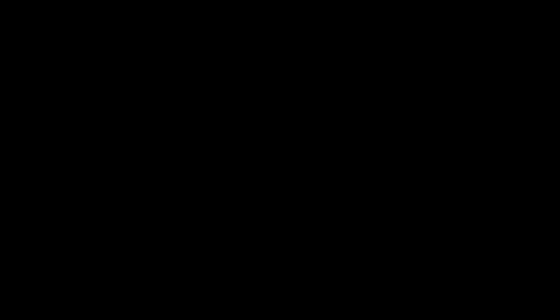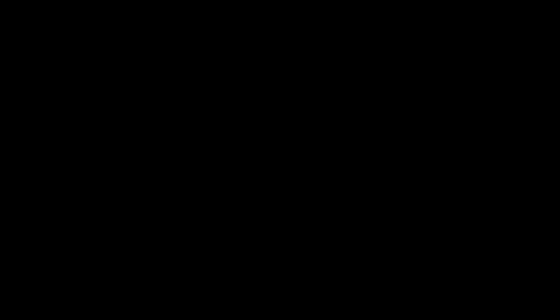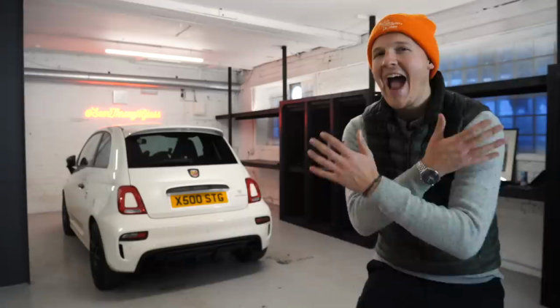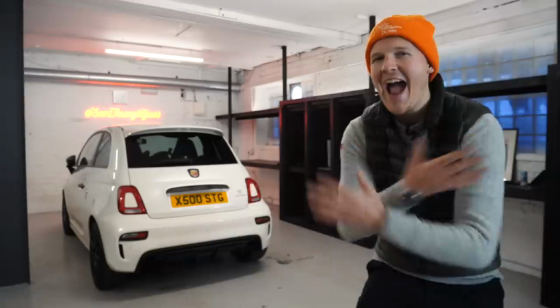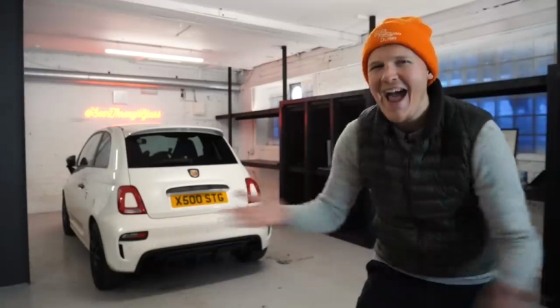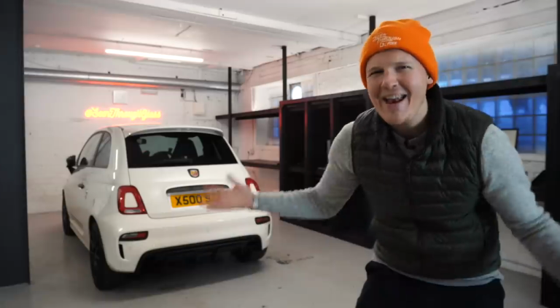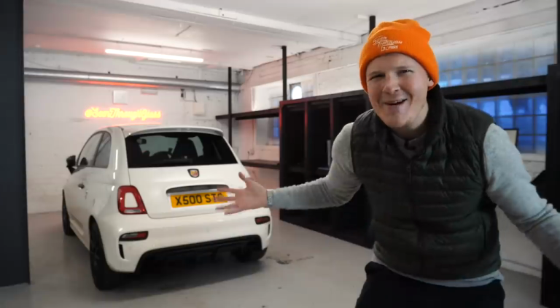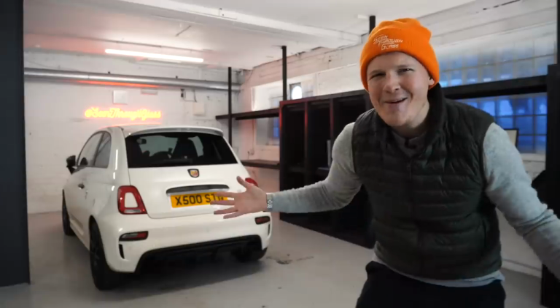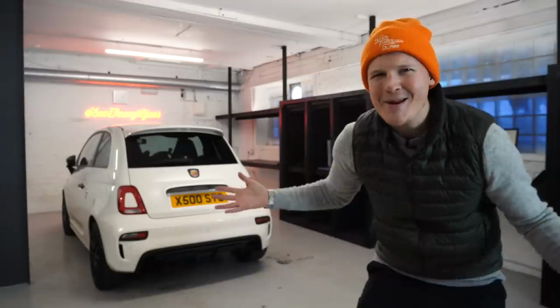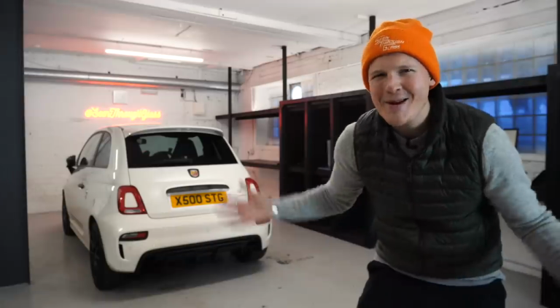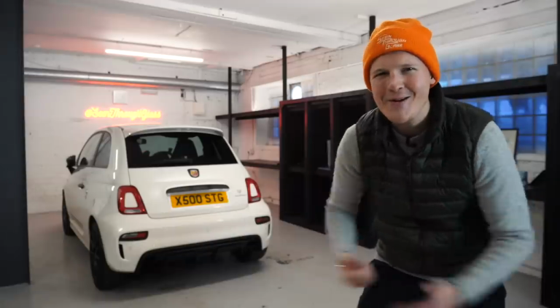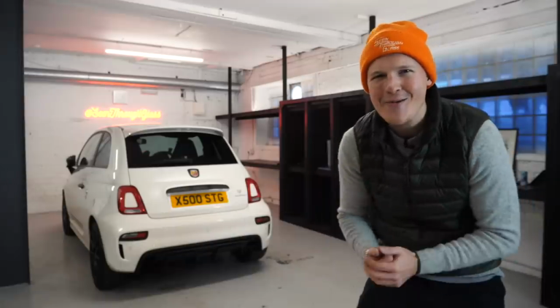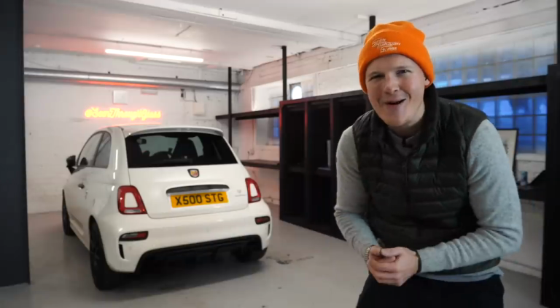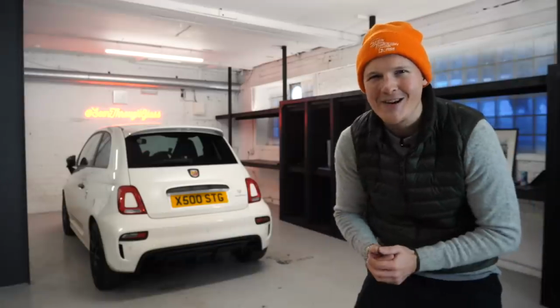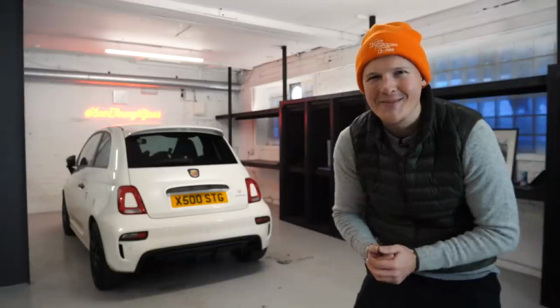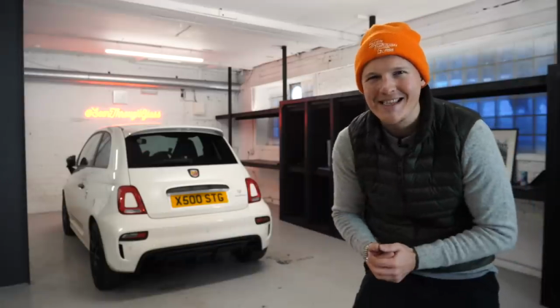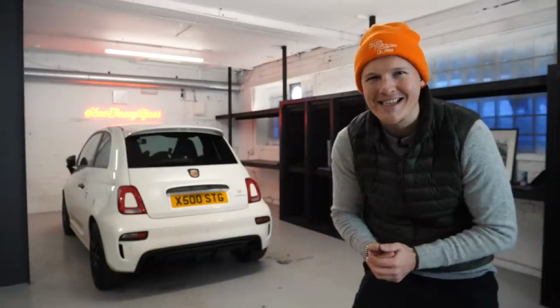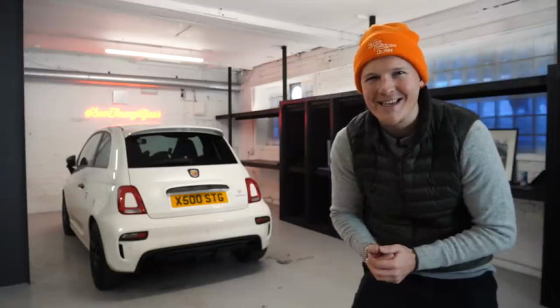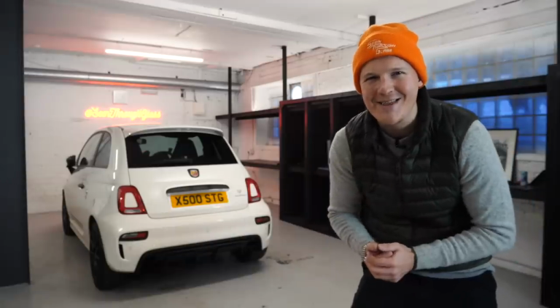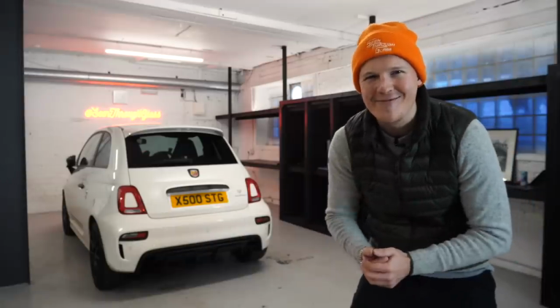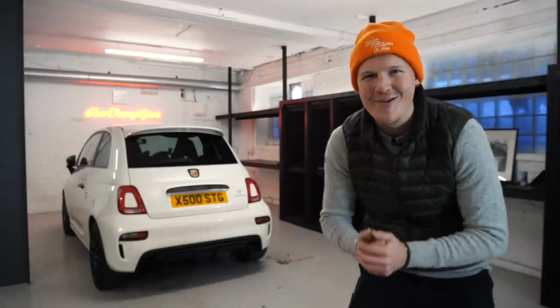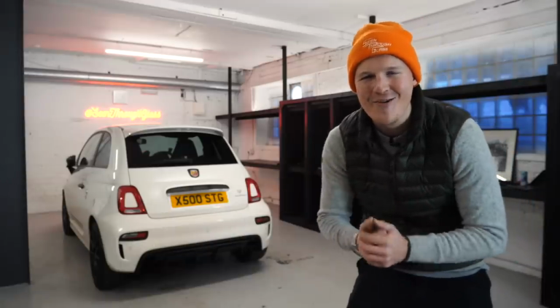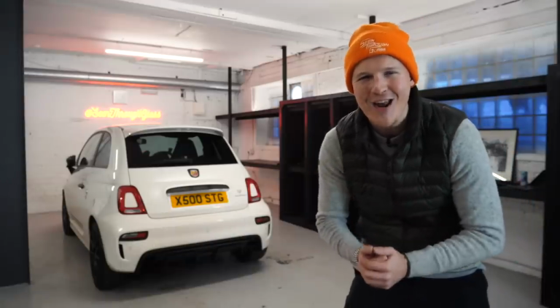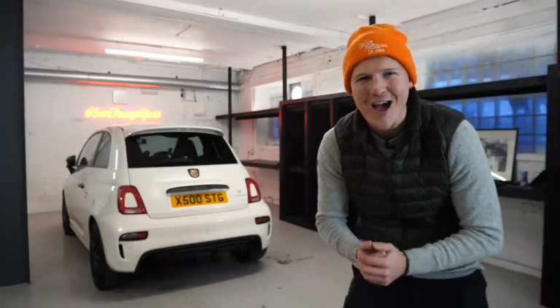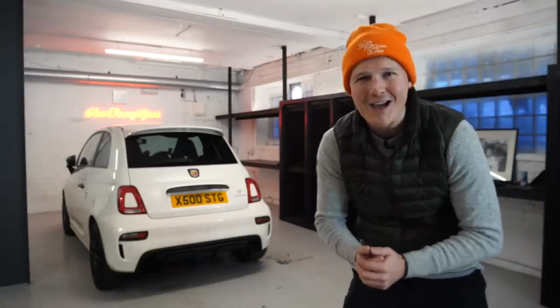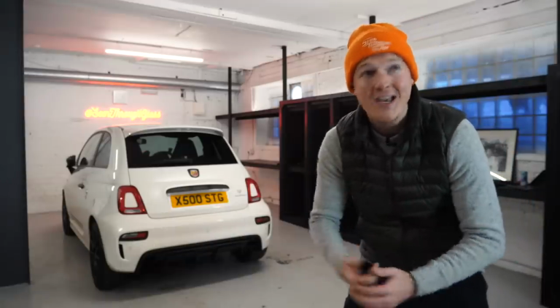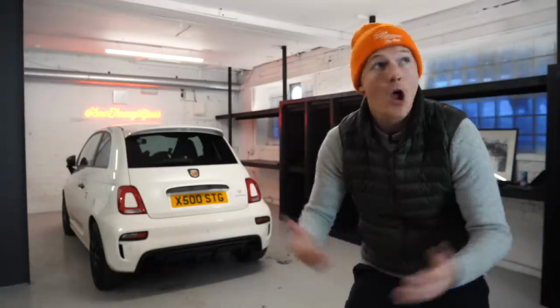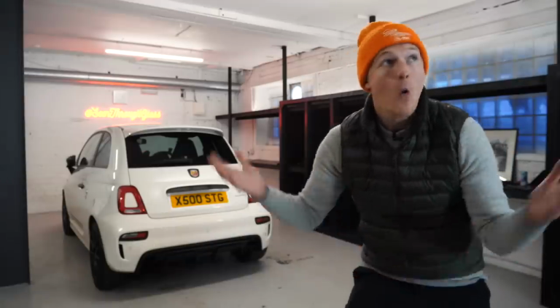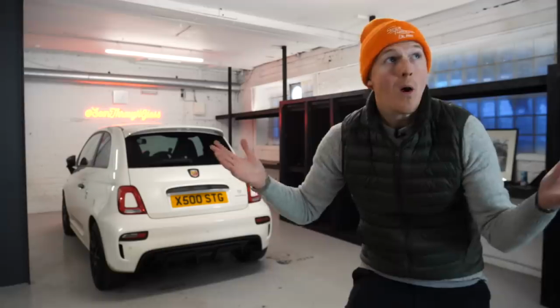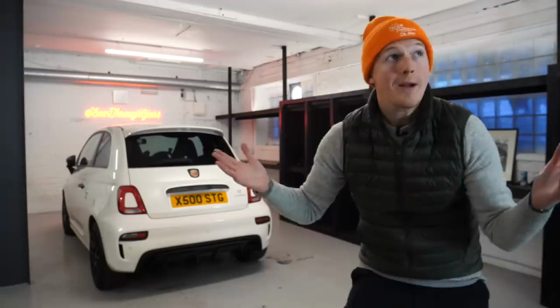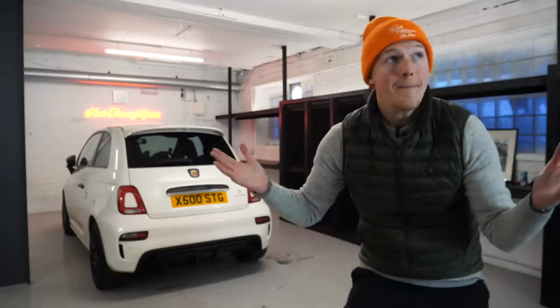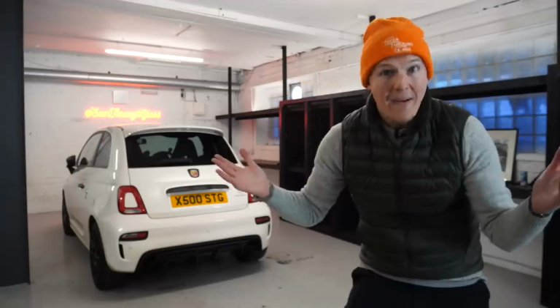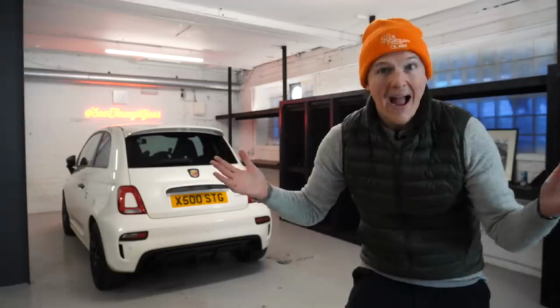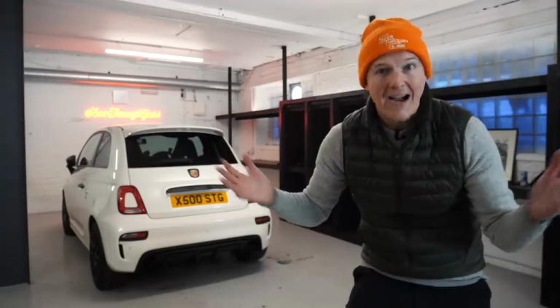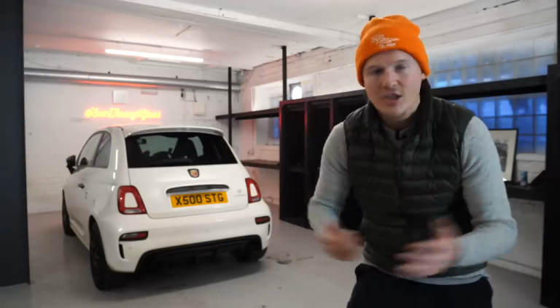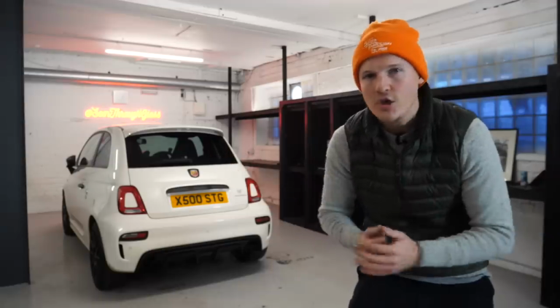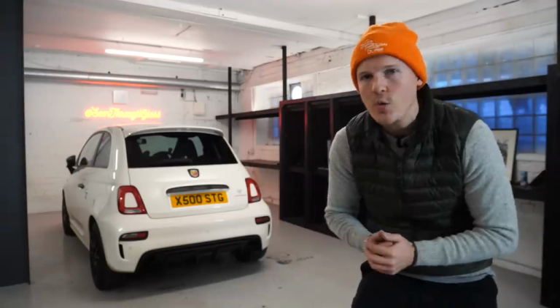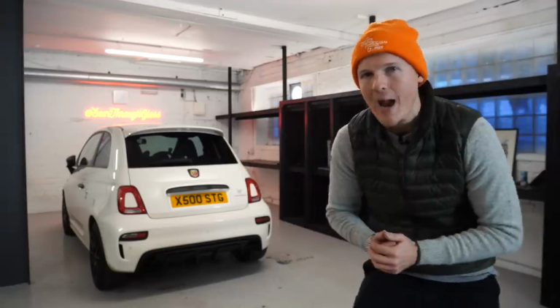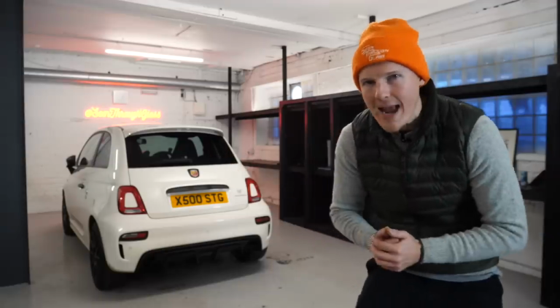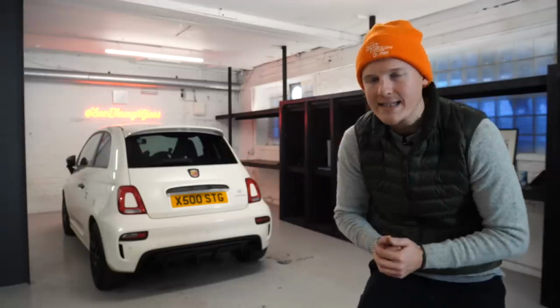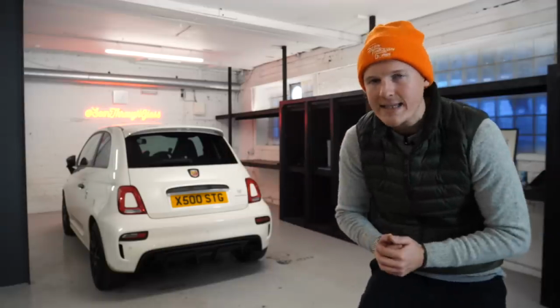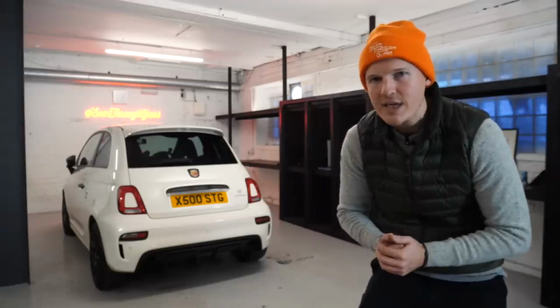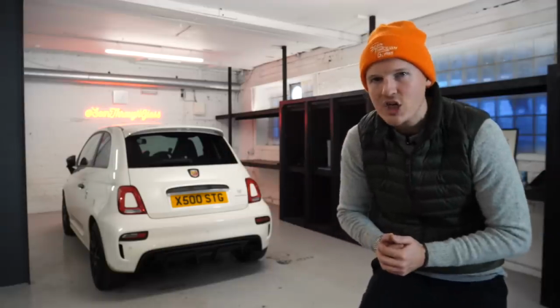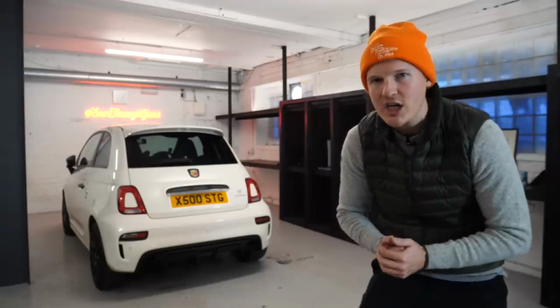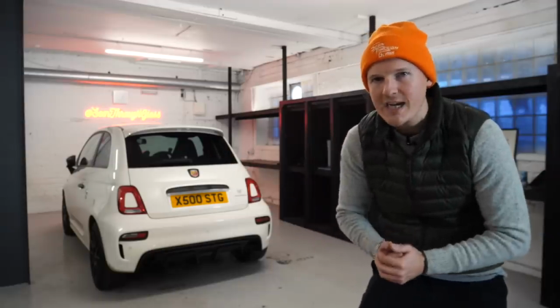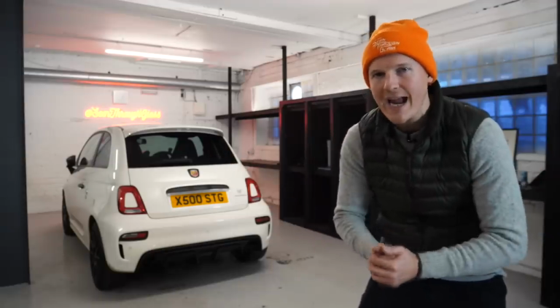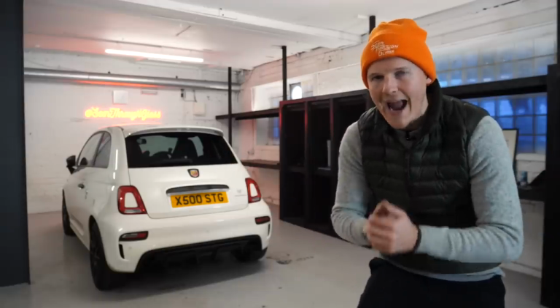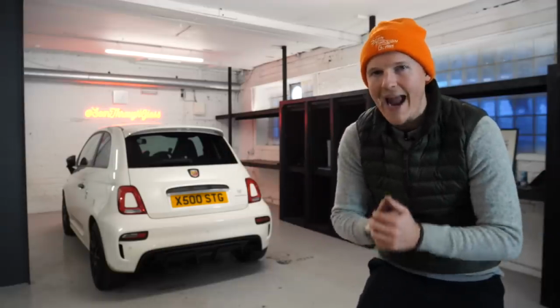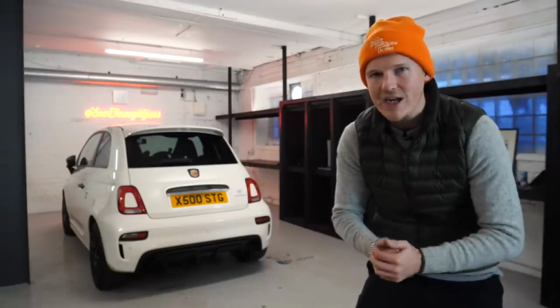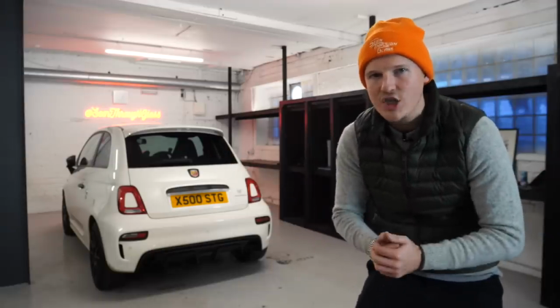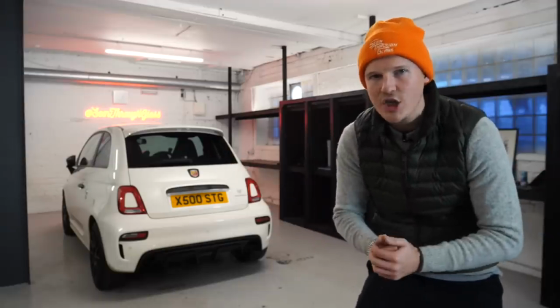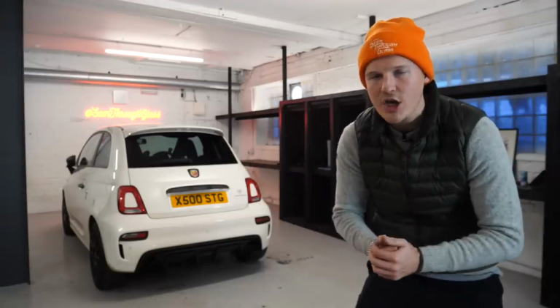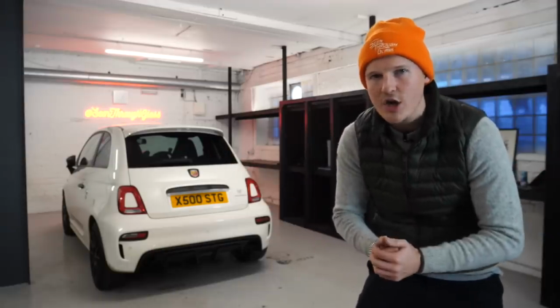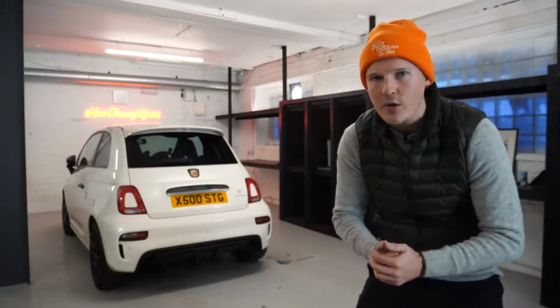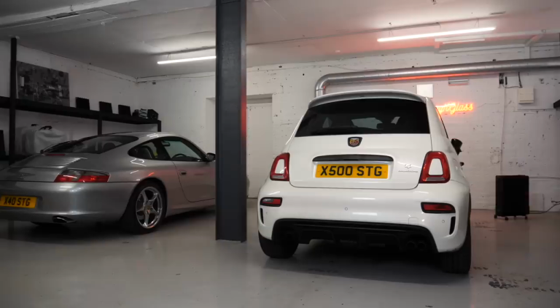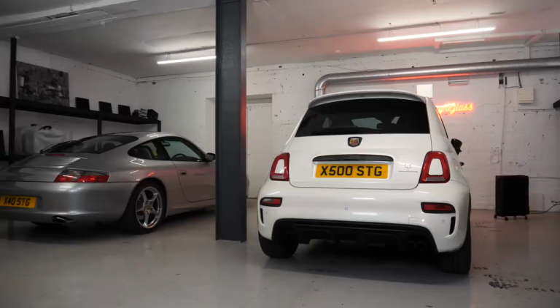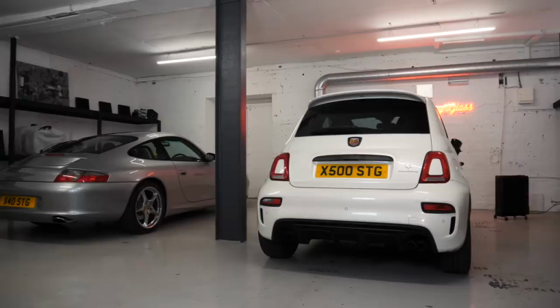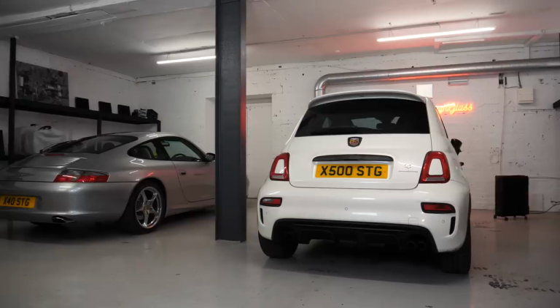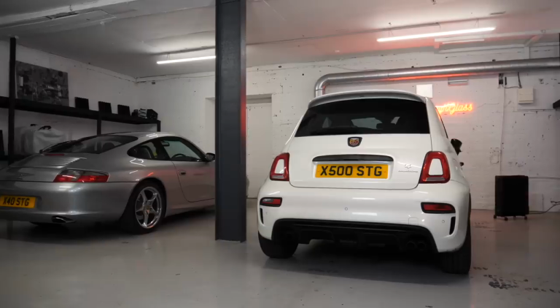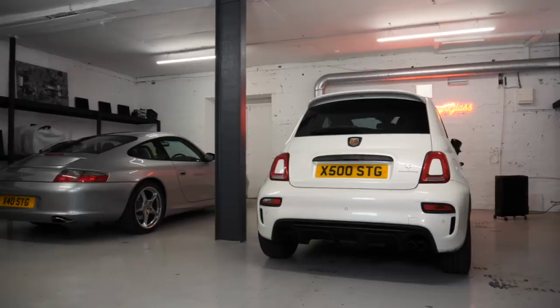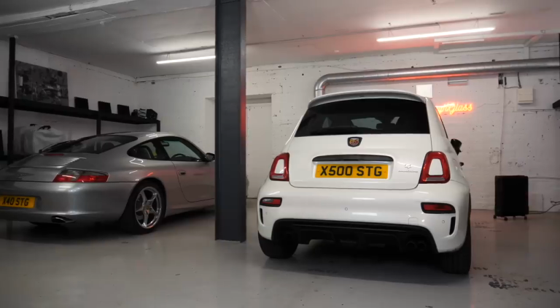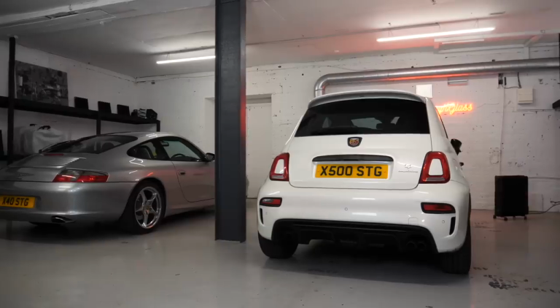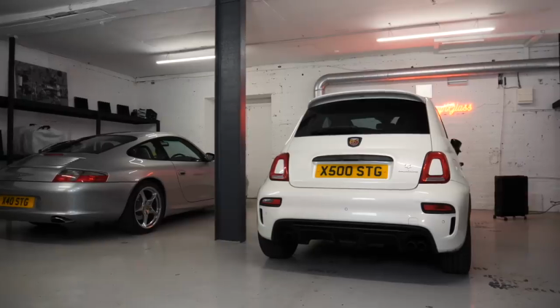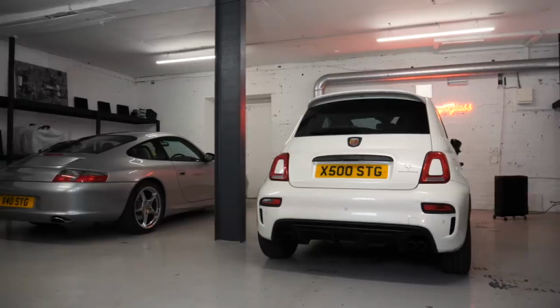Hello one and all, welcome to Scene Through Glass. Welcome back to STG HQ.